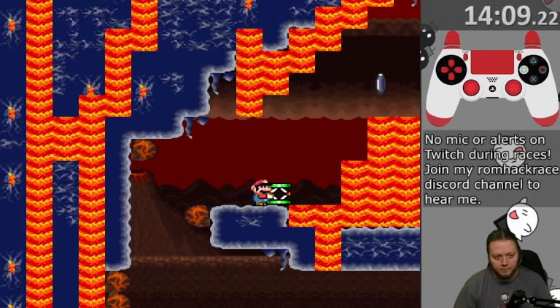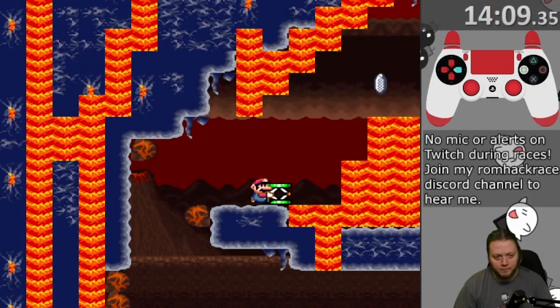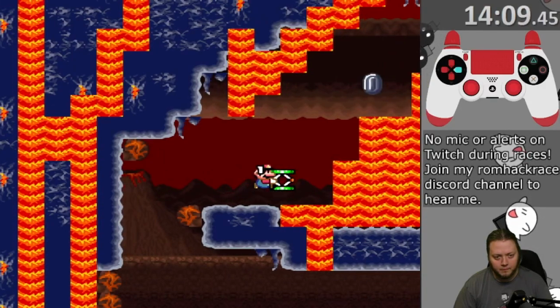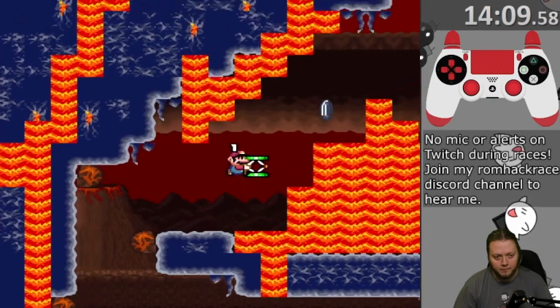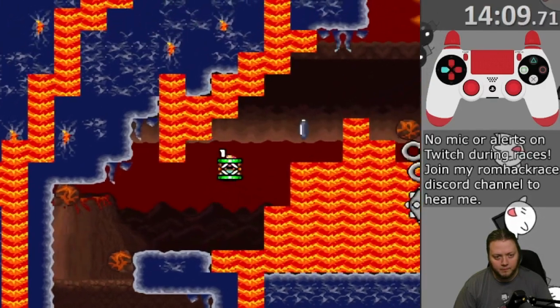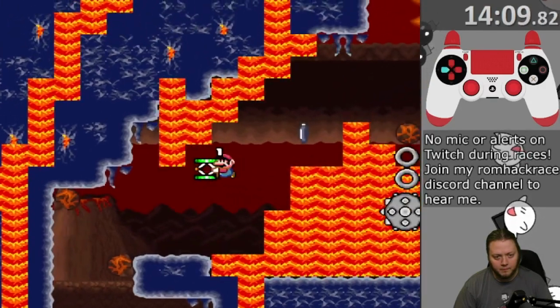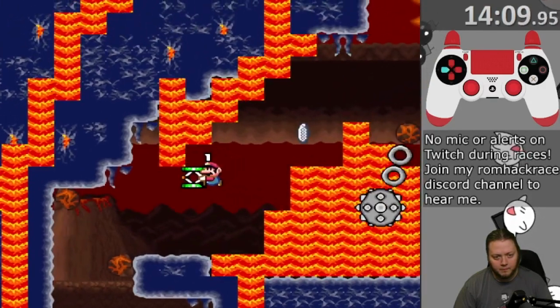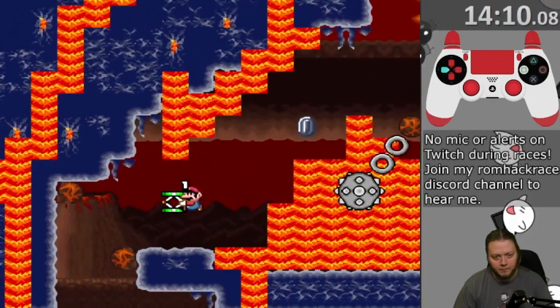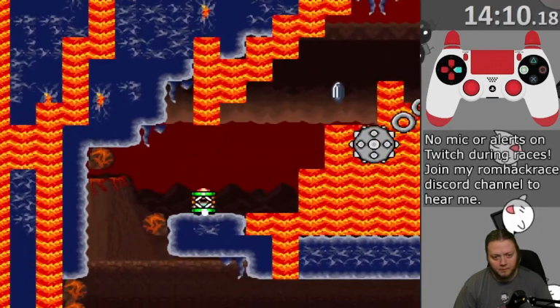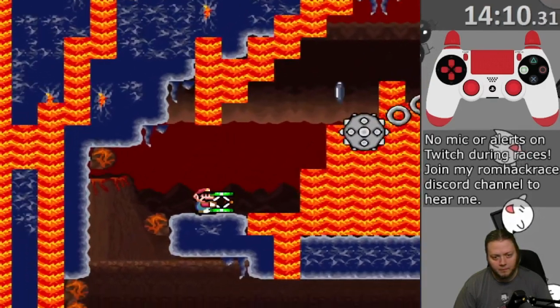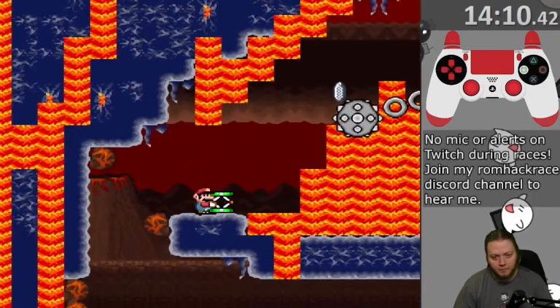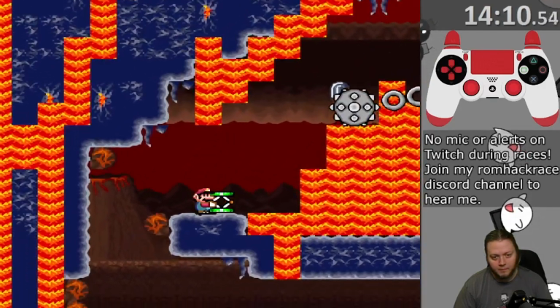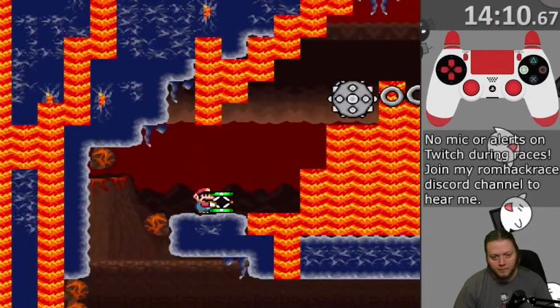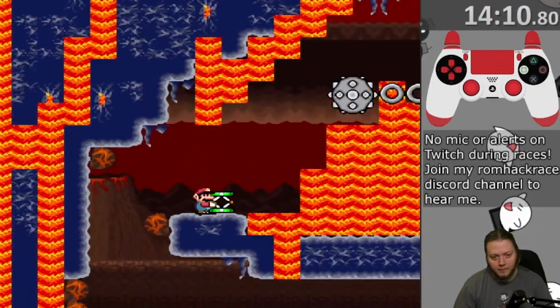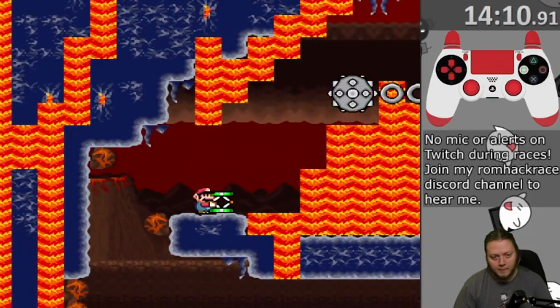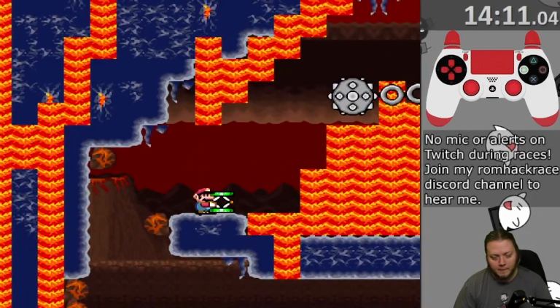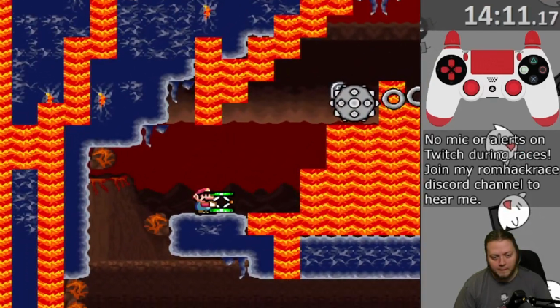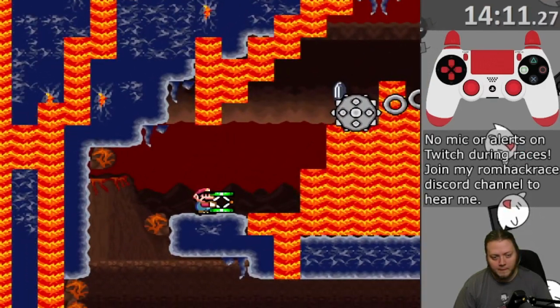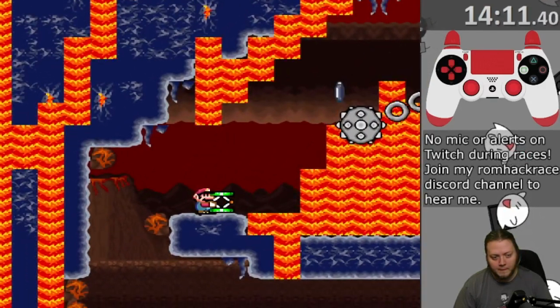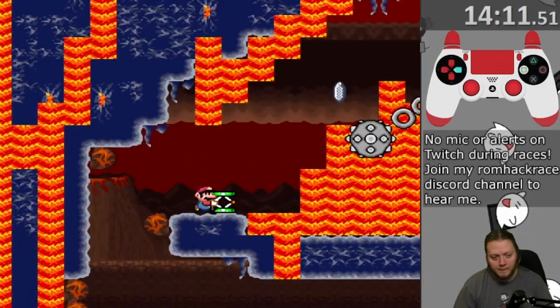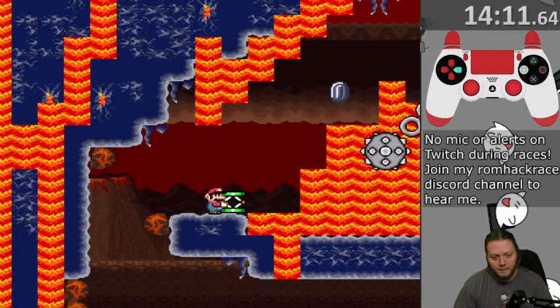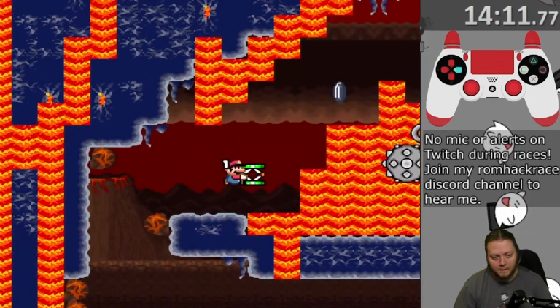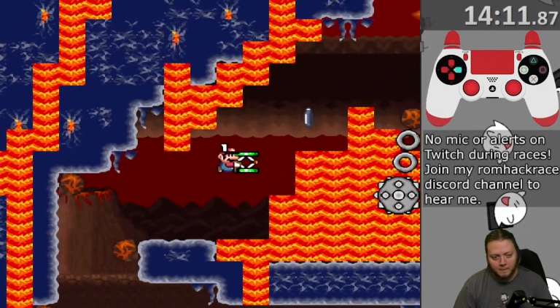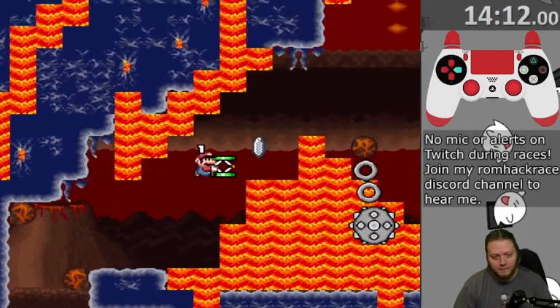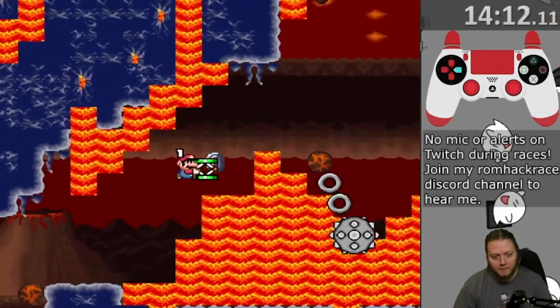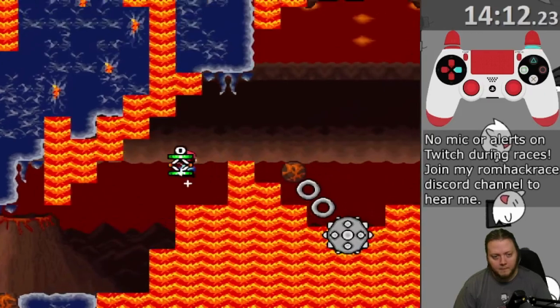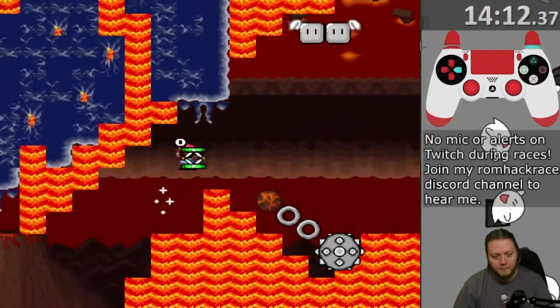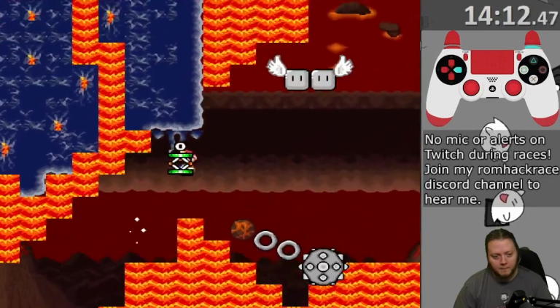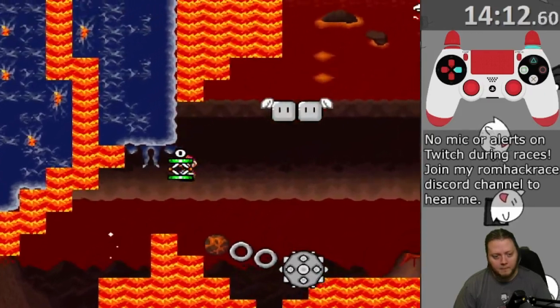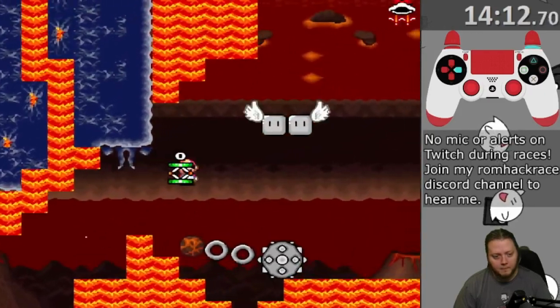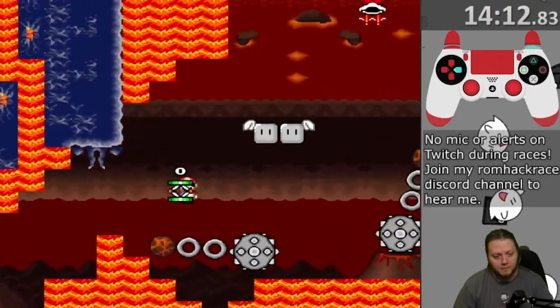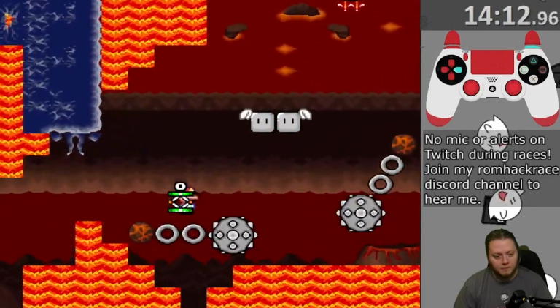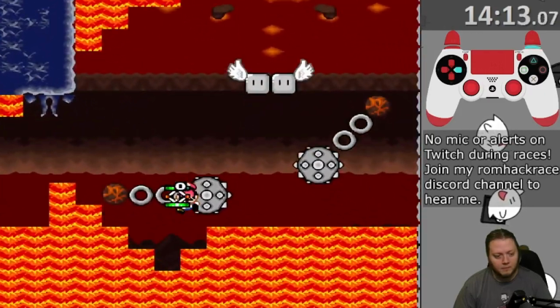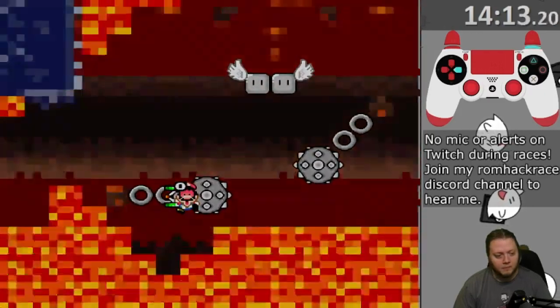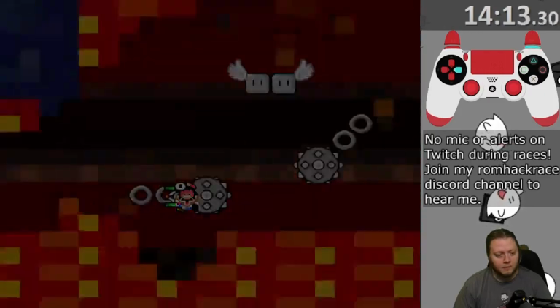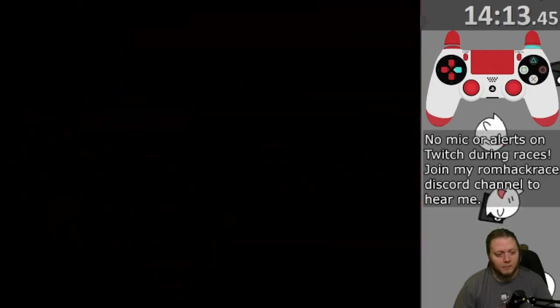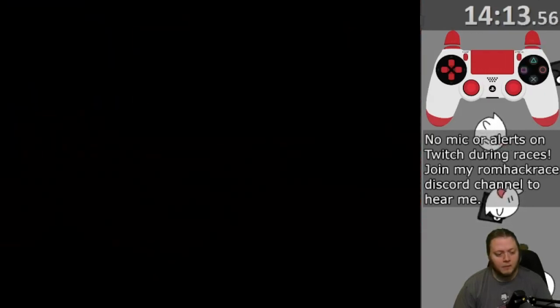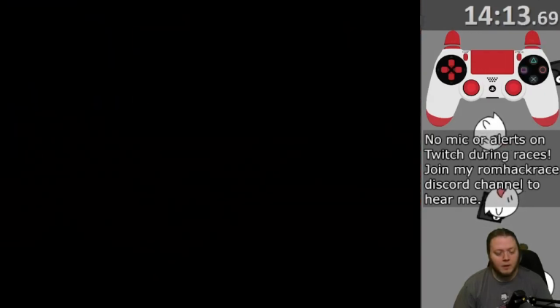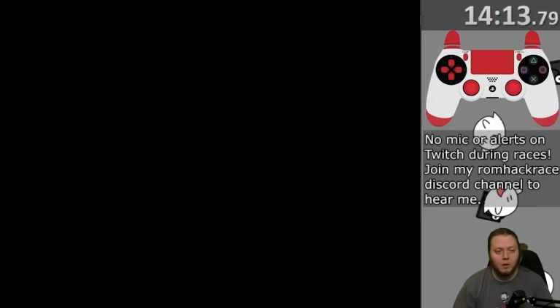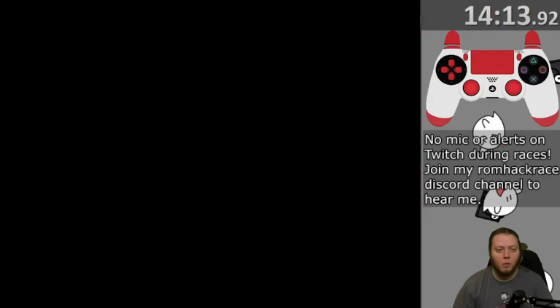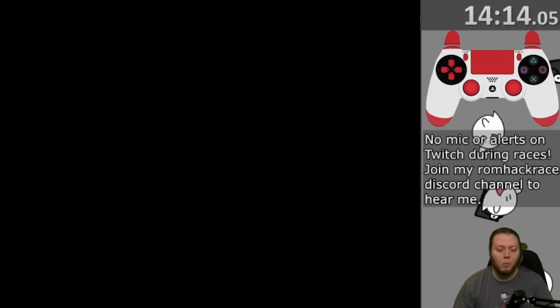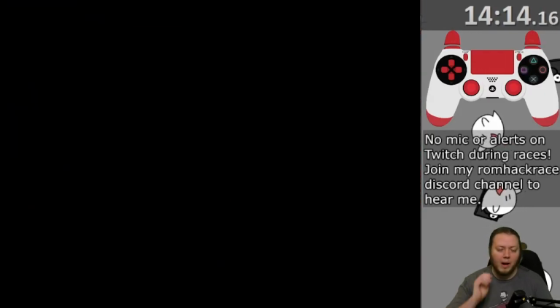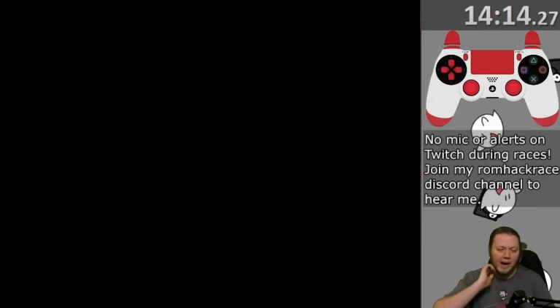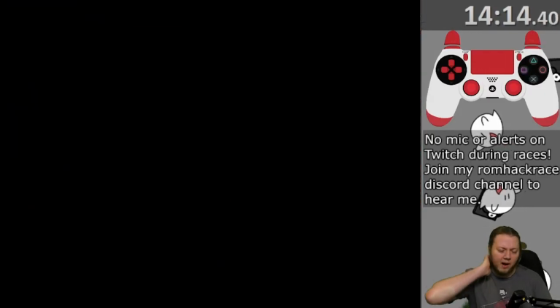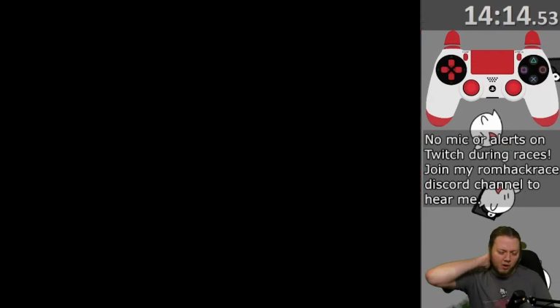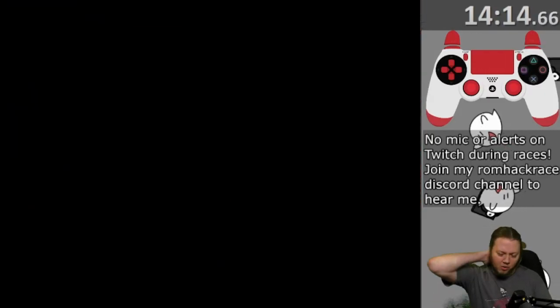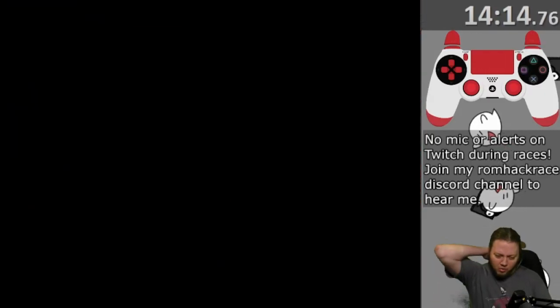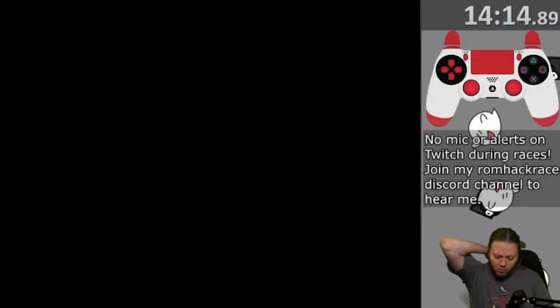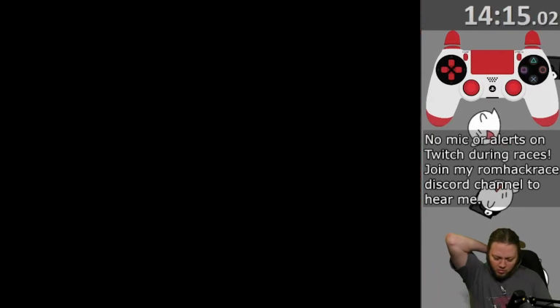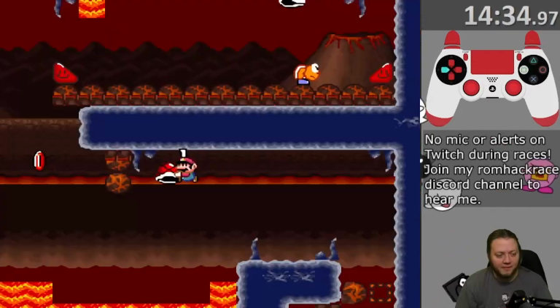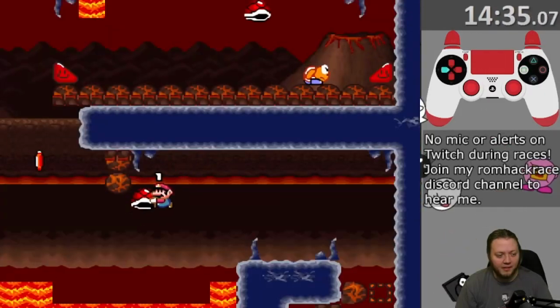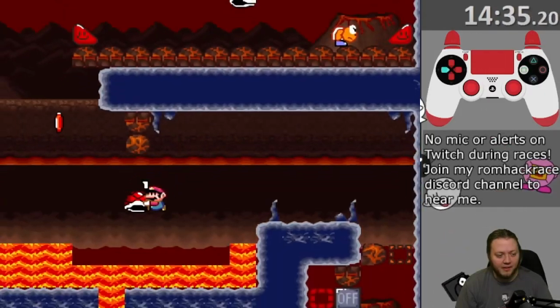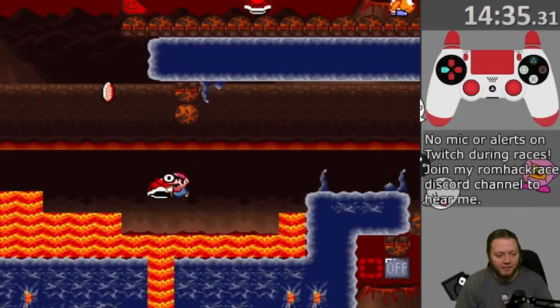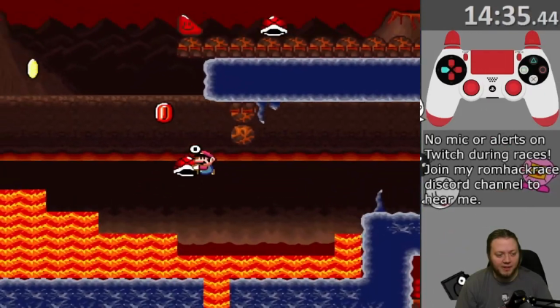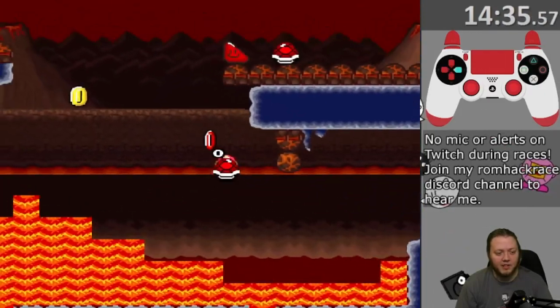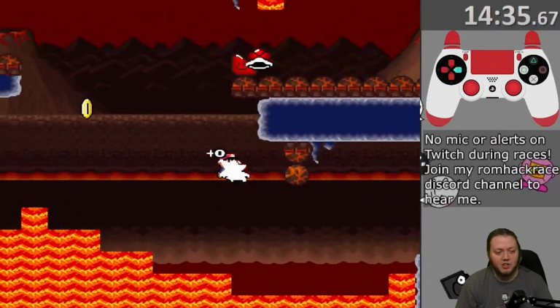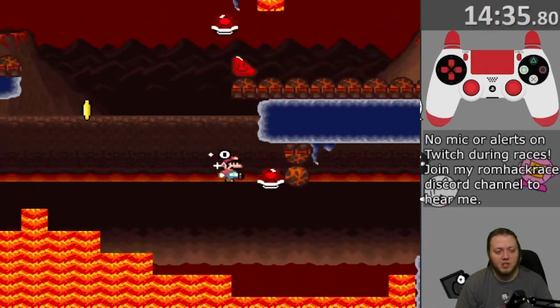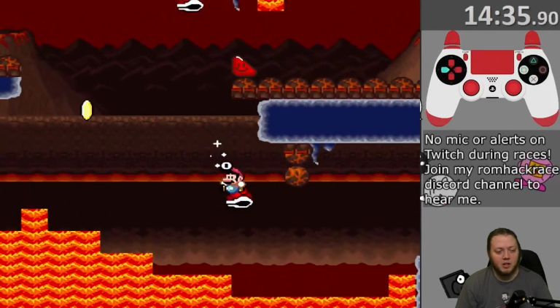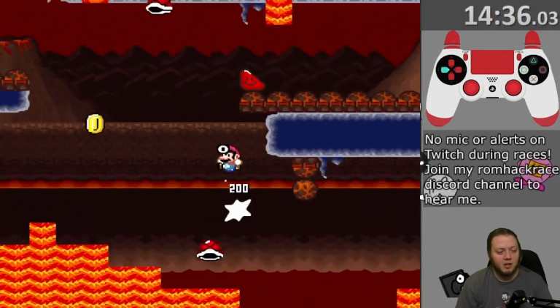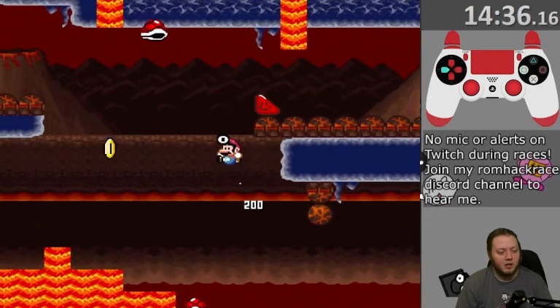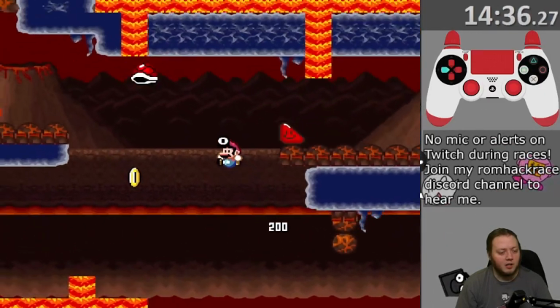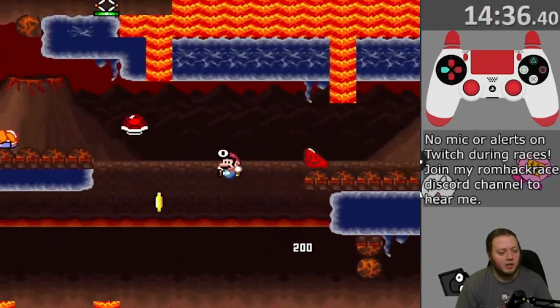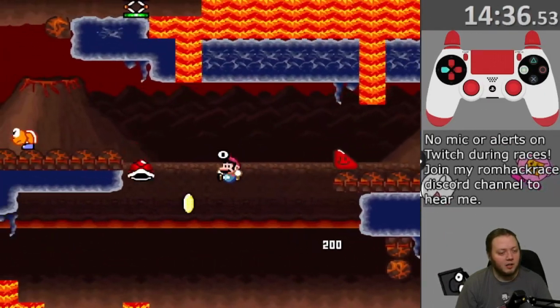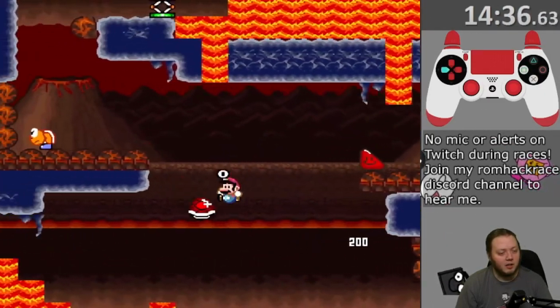This is set up for you to do just a quick max height jump over to the right and use the double jump as a spin to get to the ball and chain.